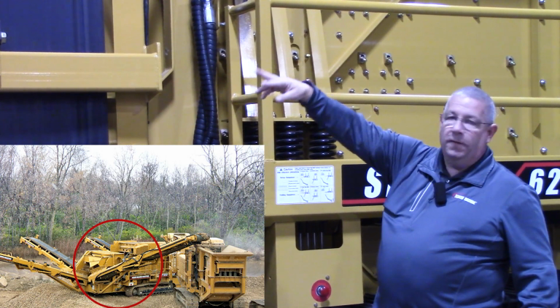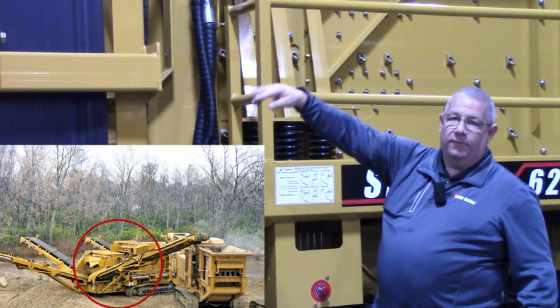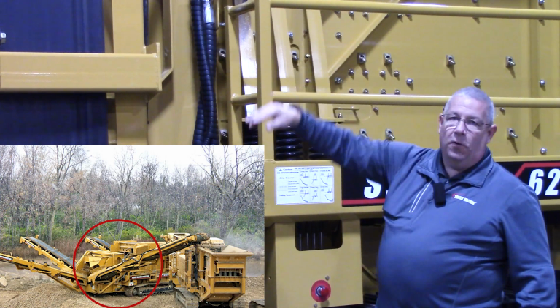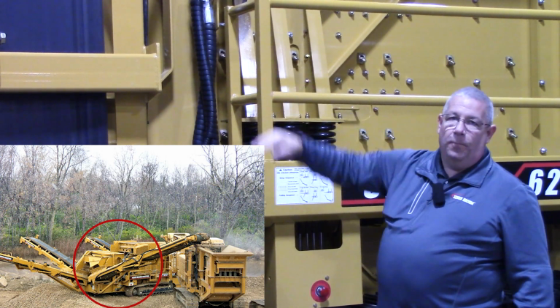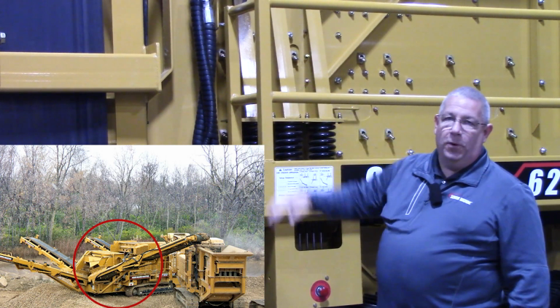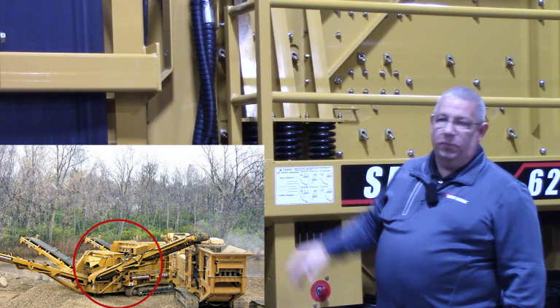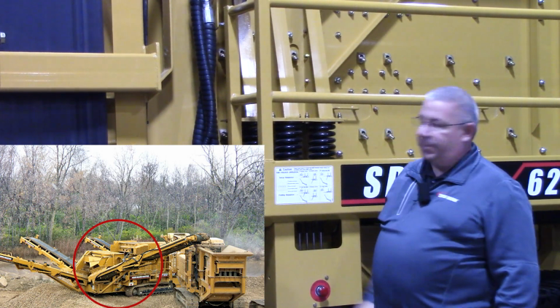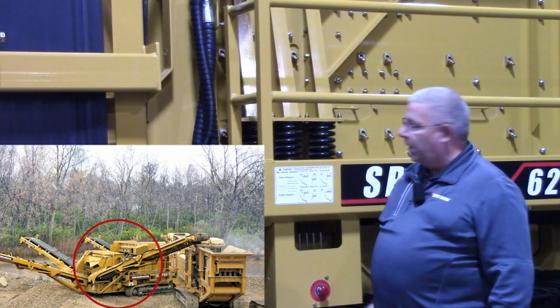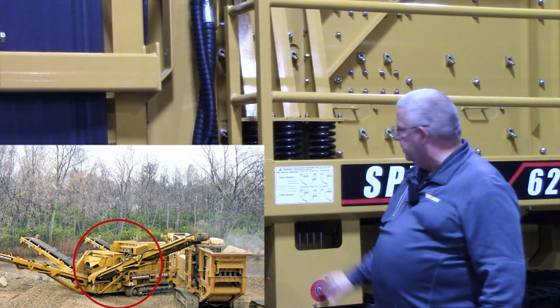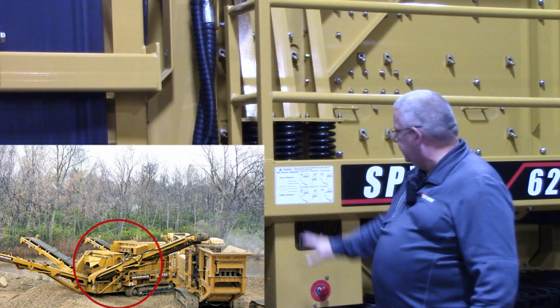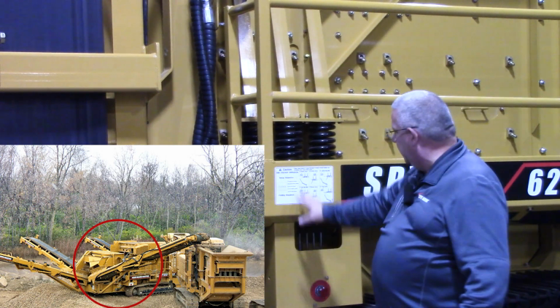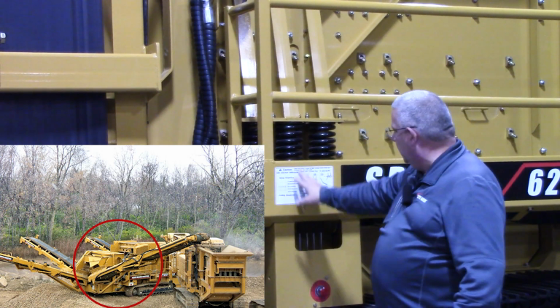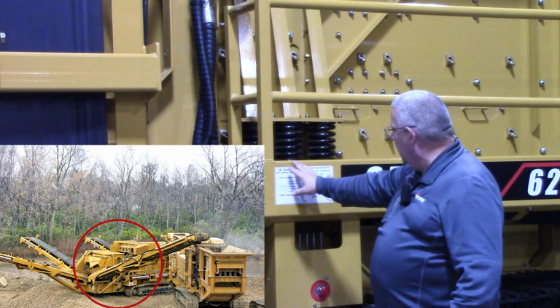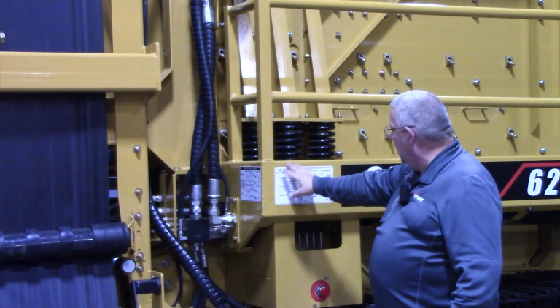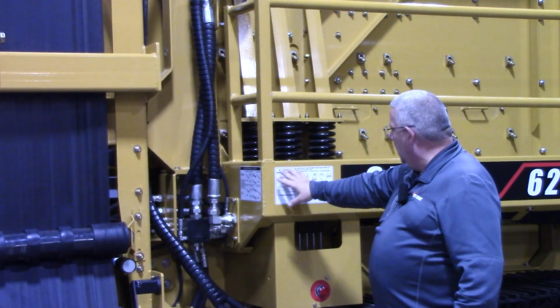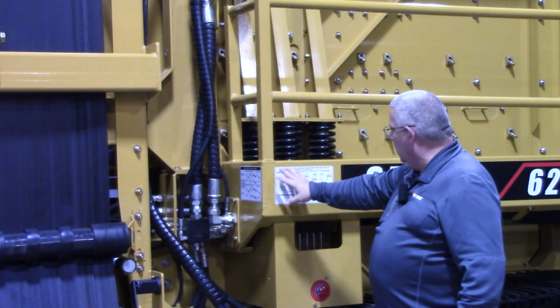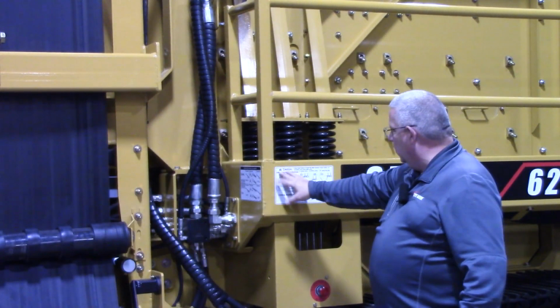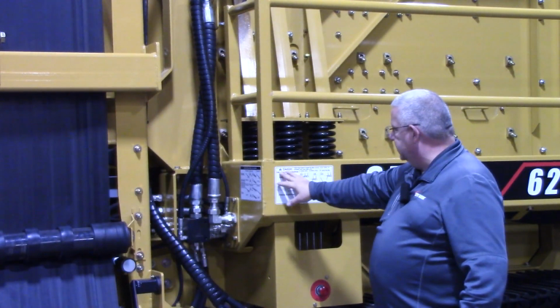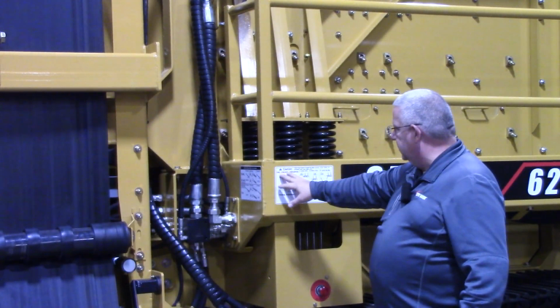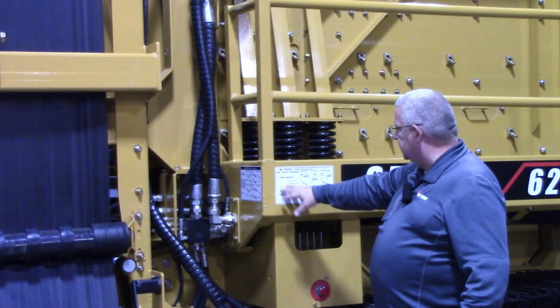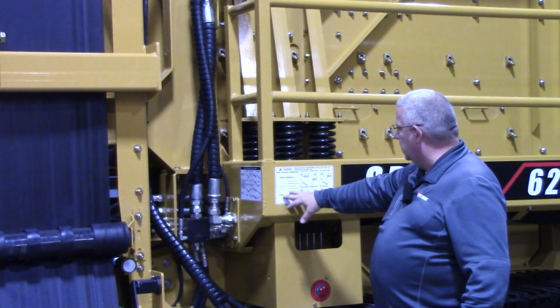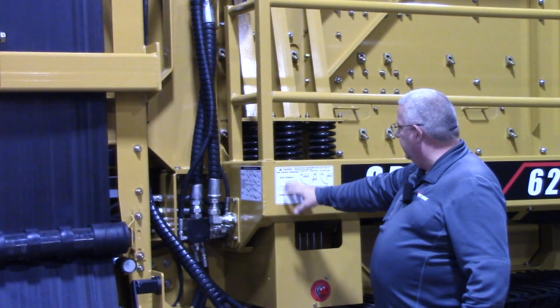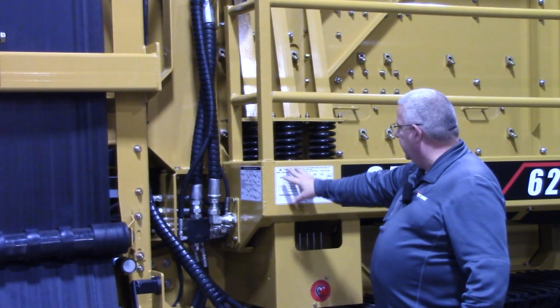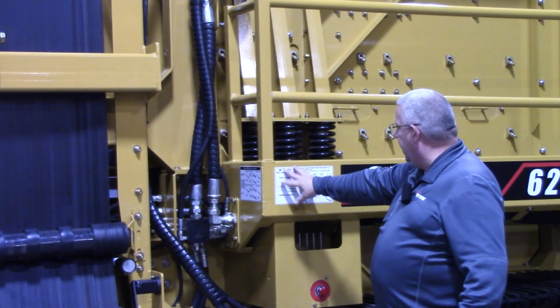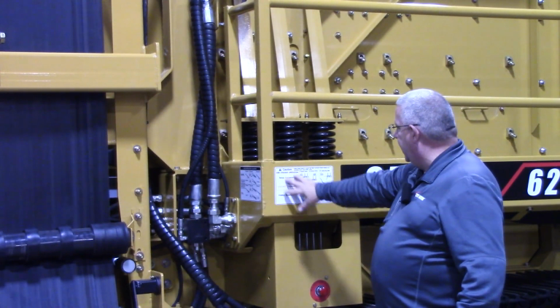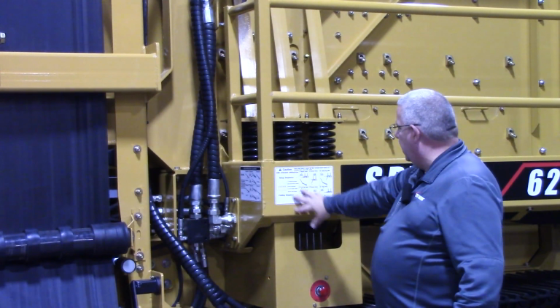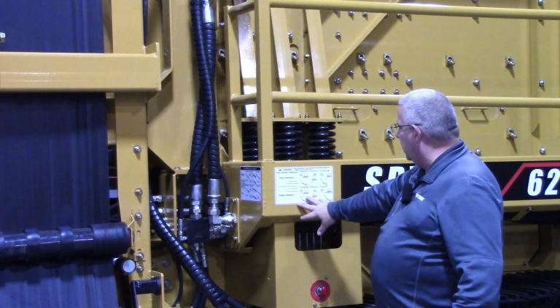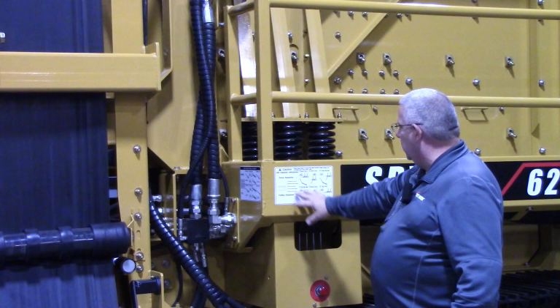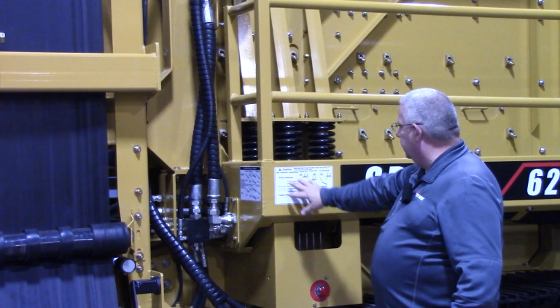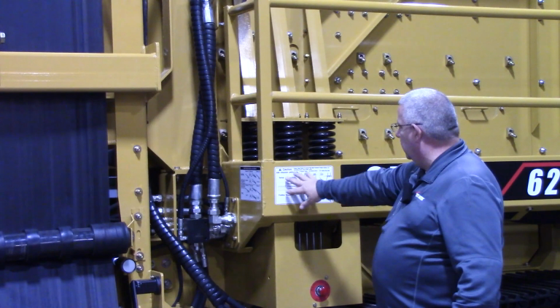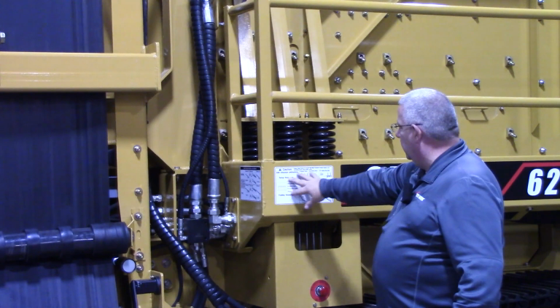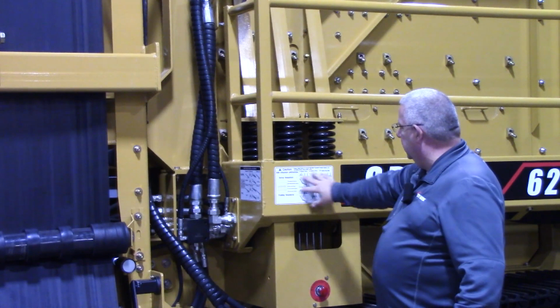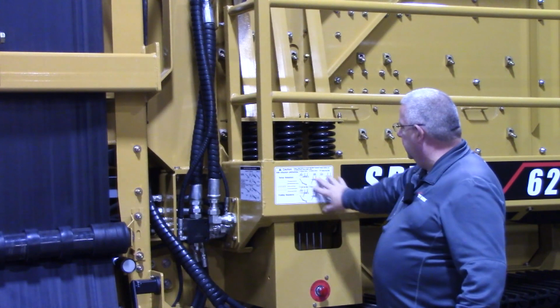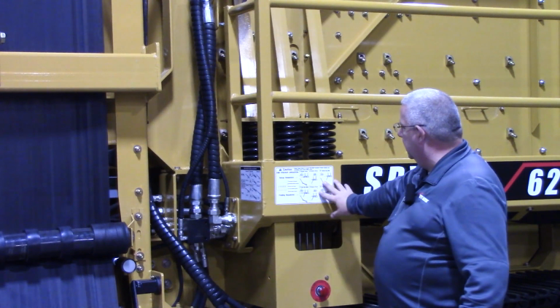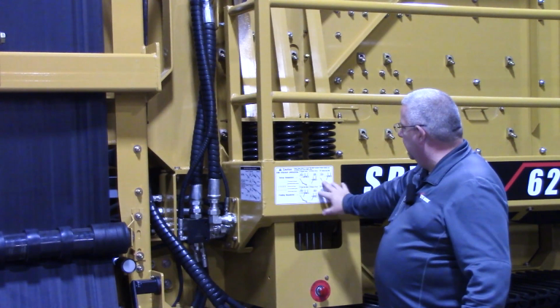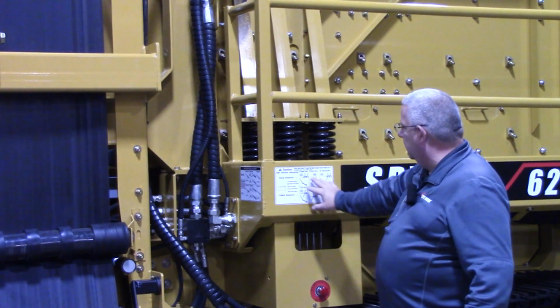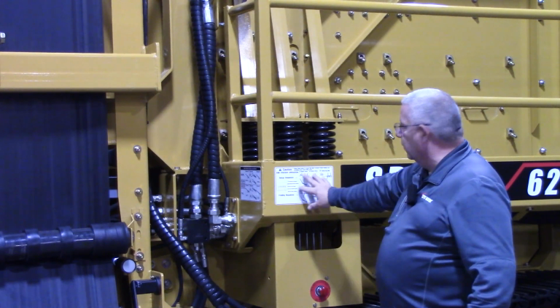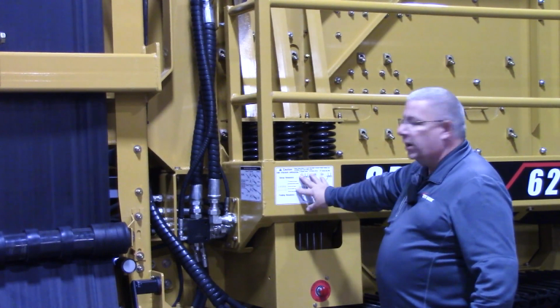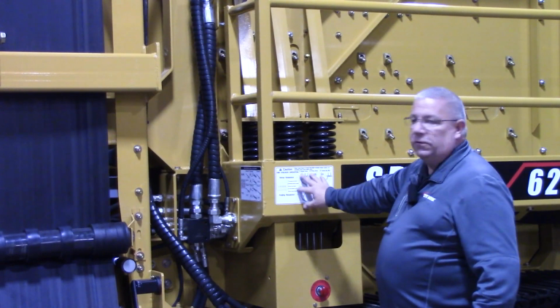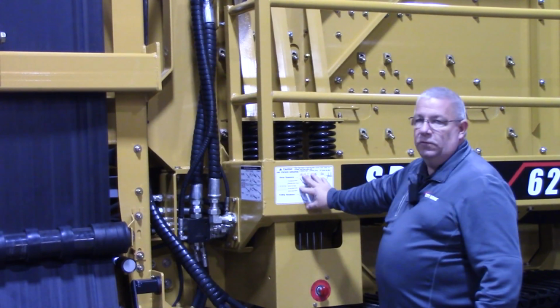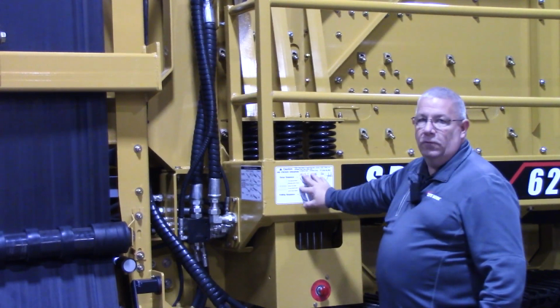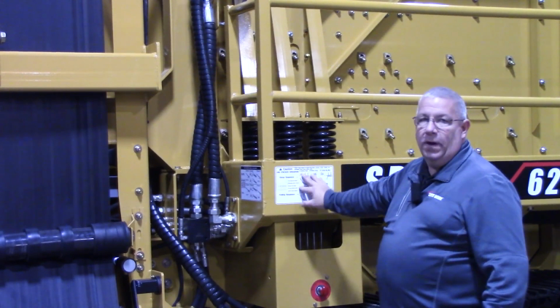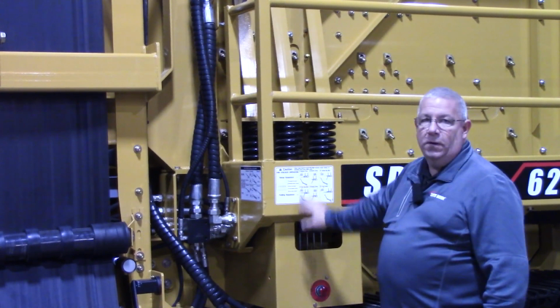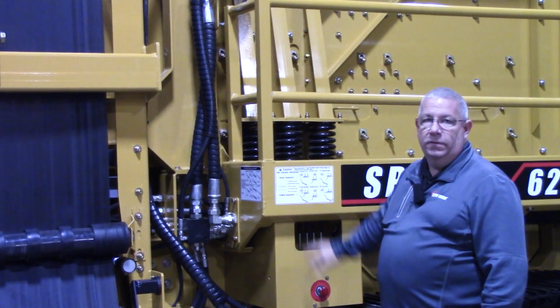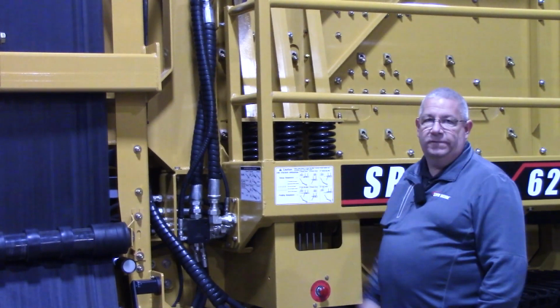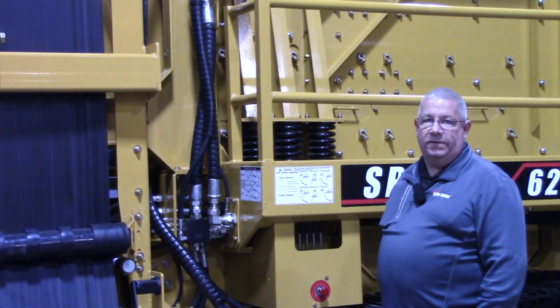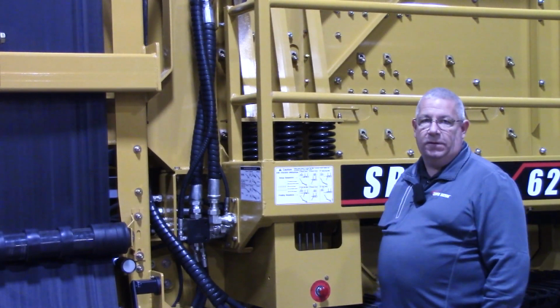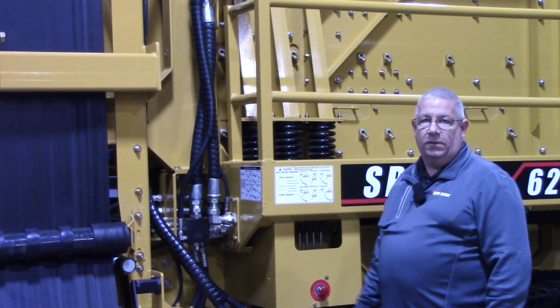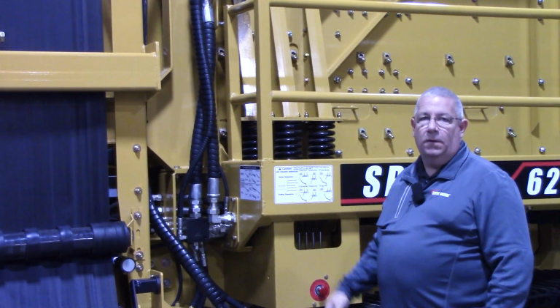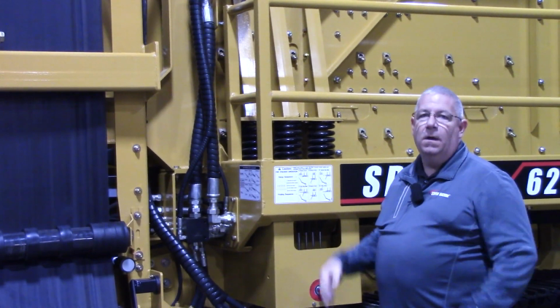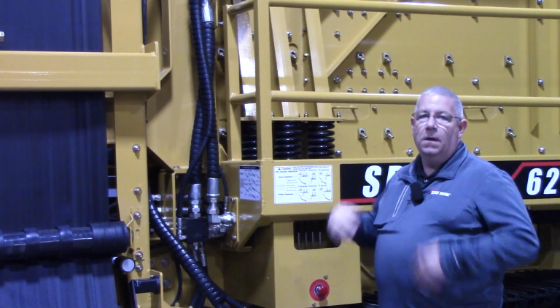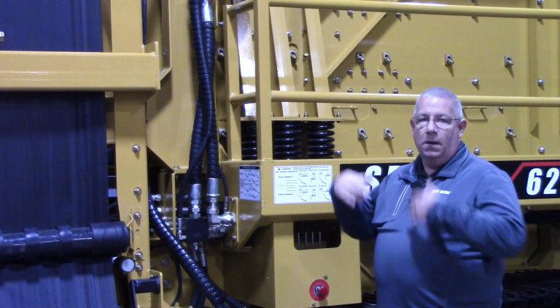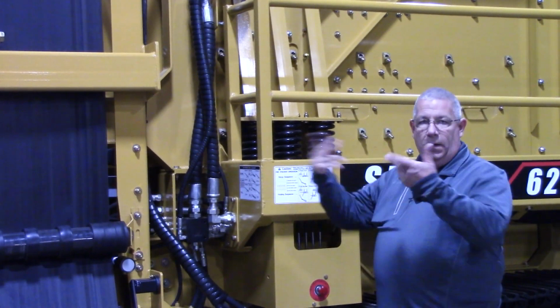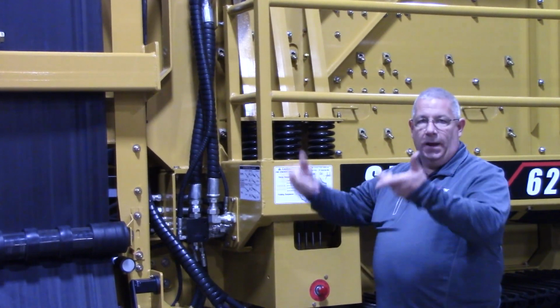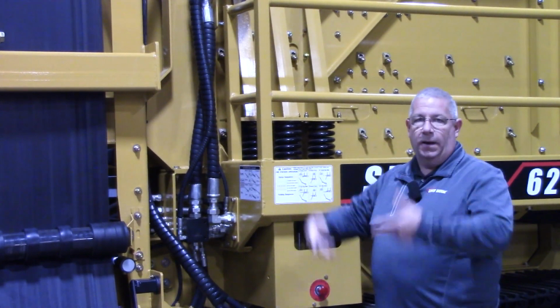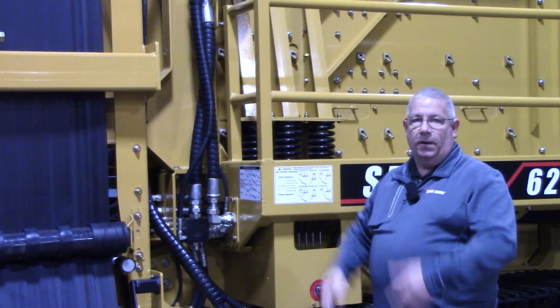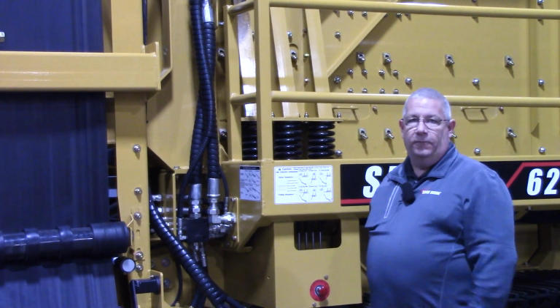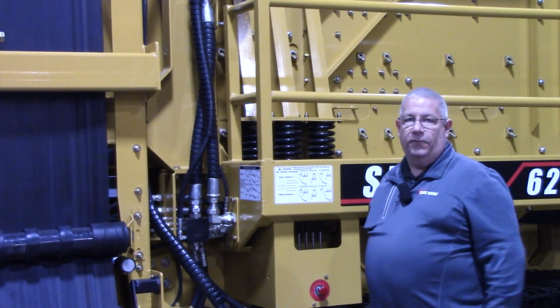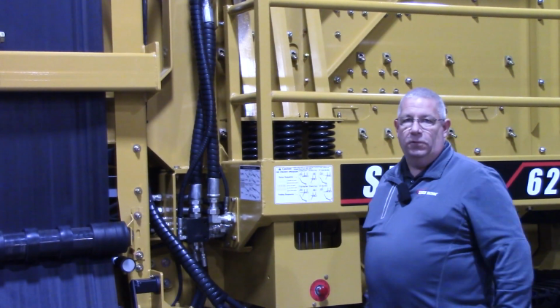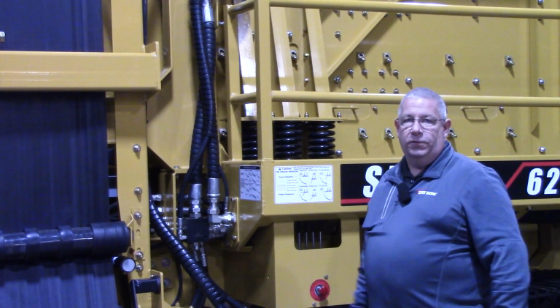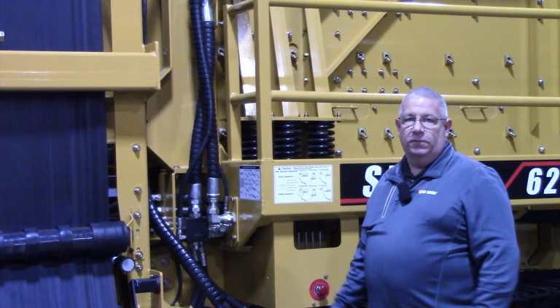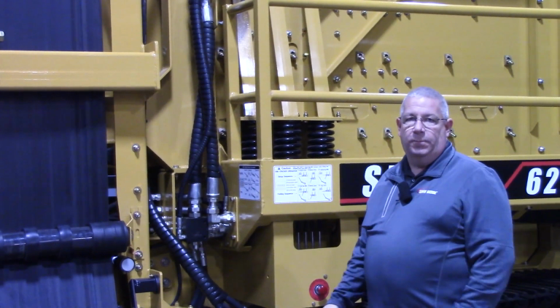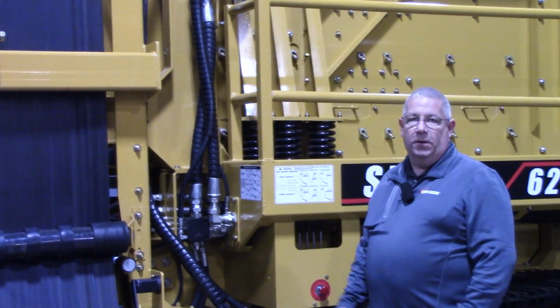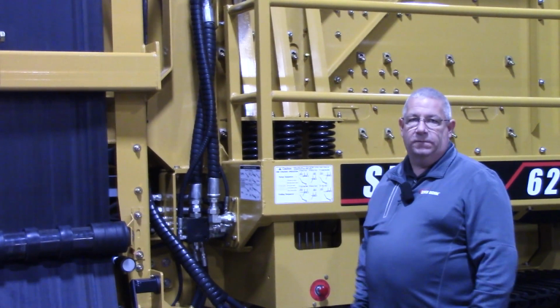Once you swivel that out, go through the directions right on the sticker on how to unfold those belts.